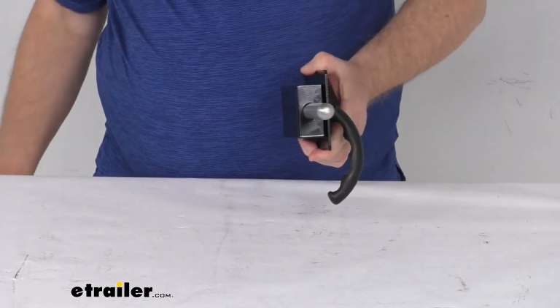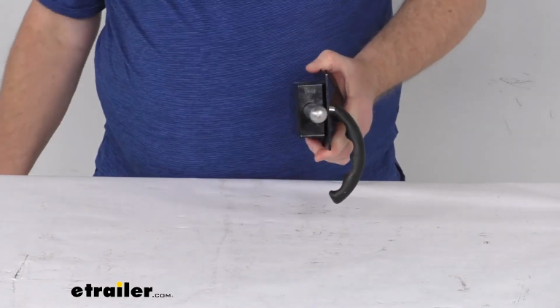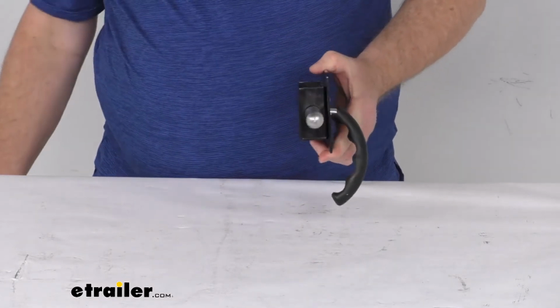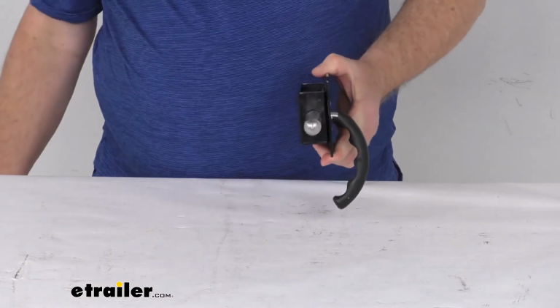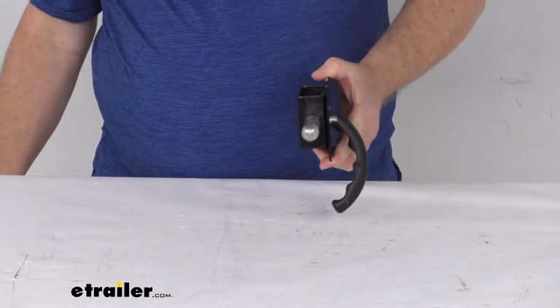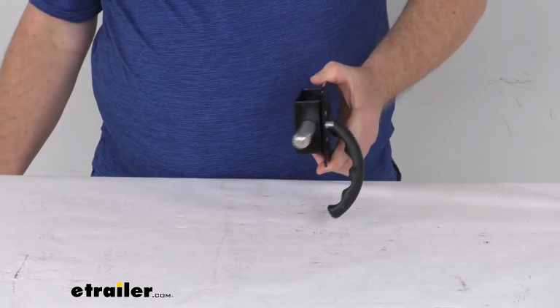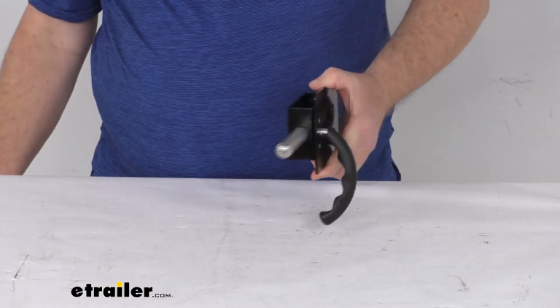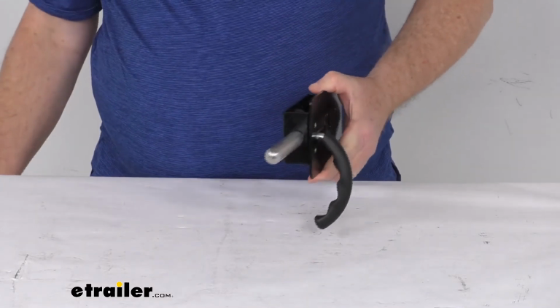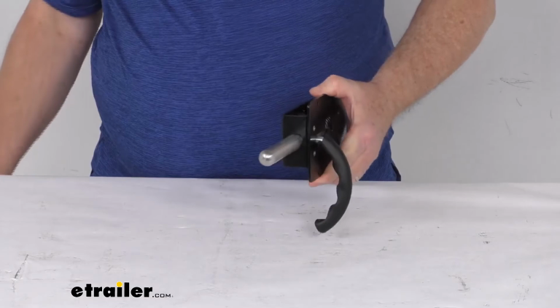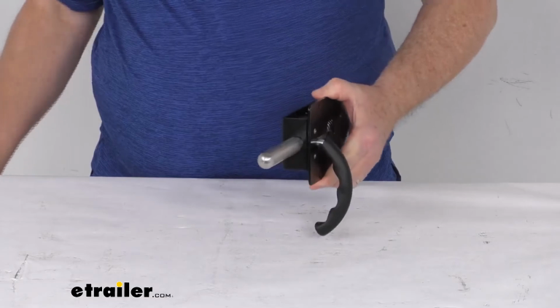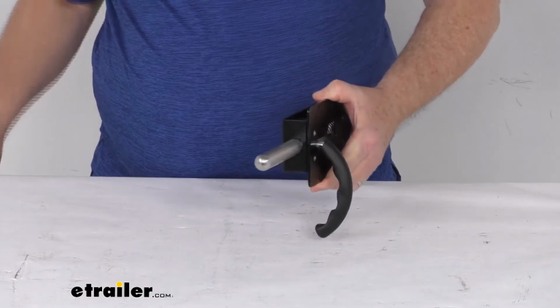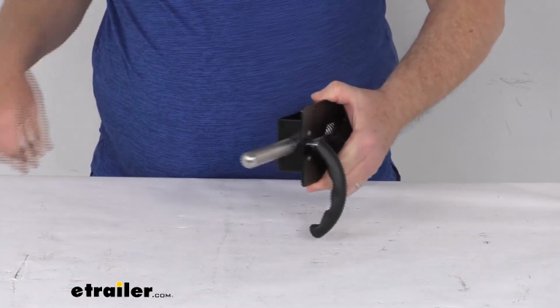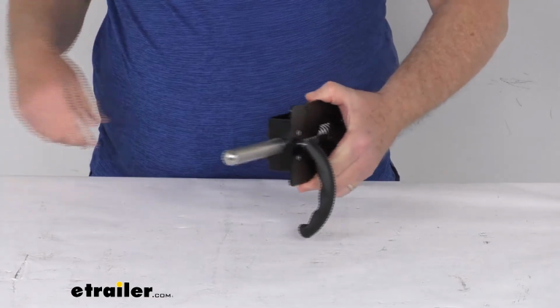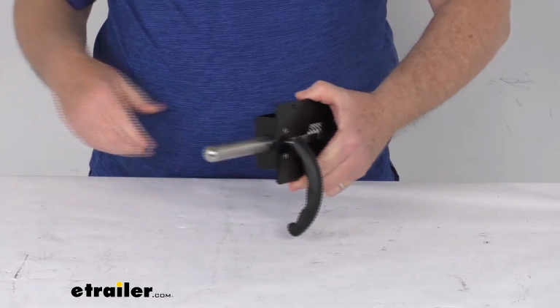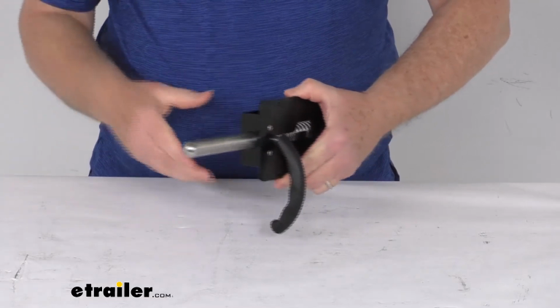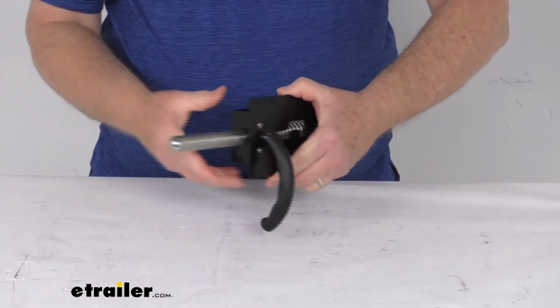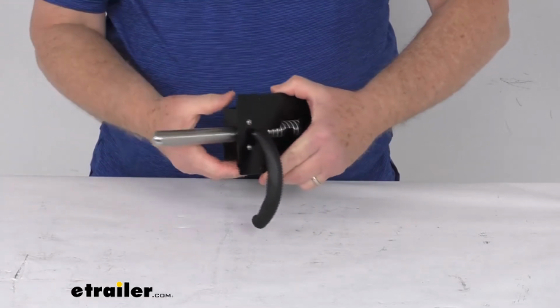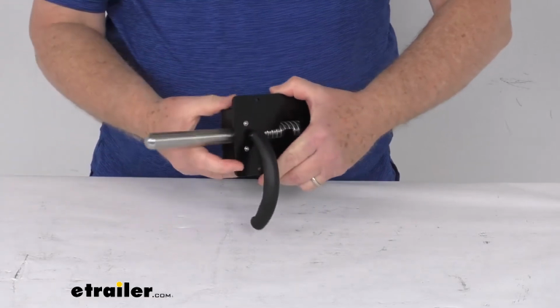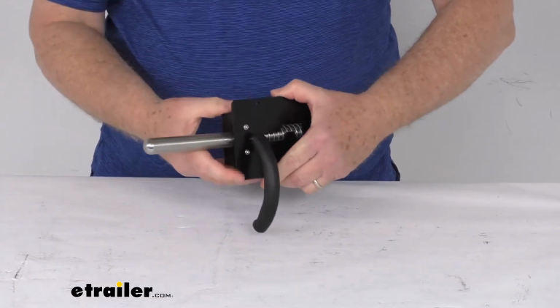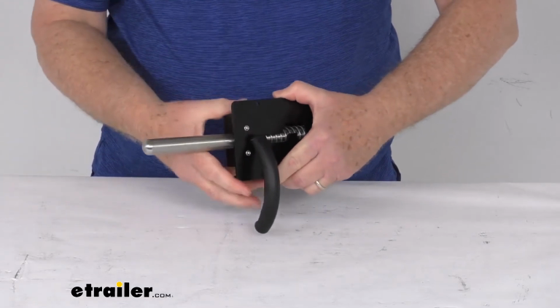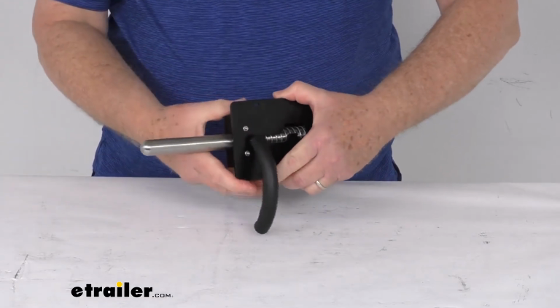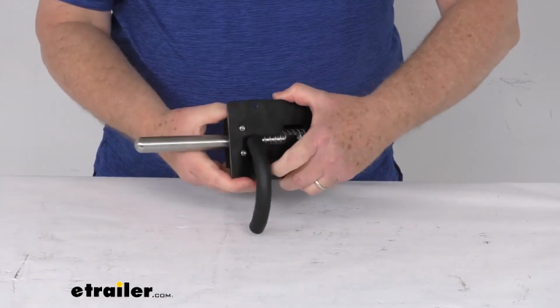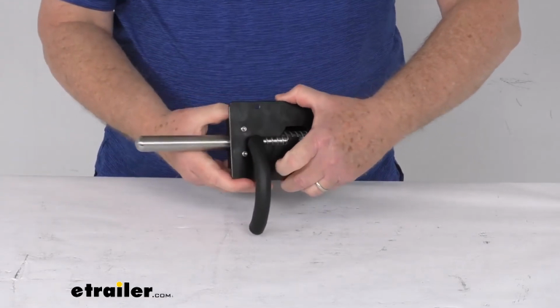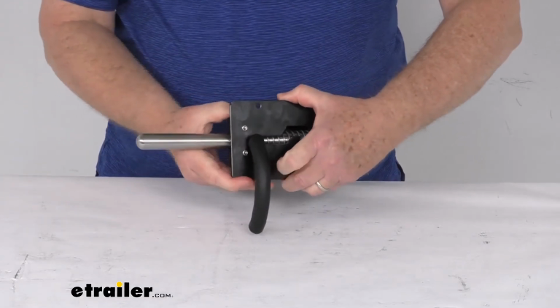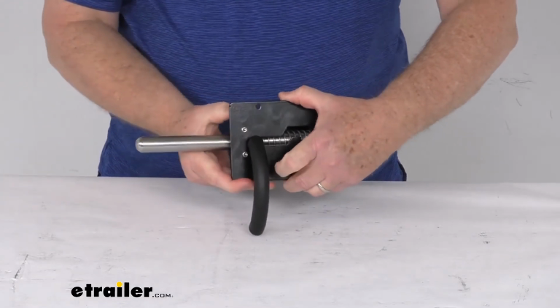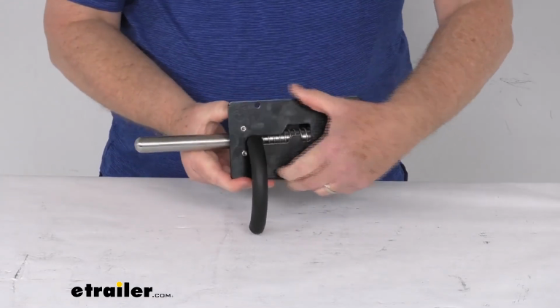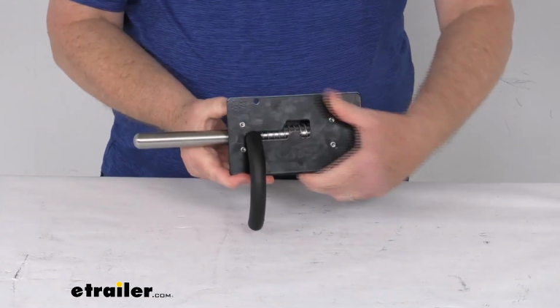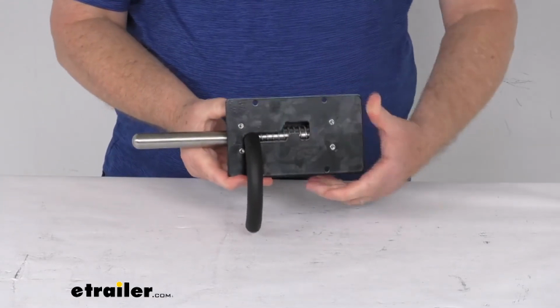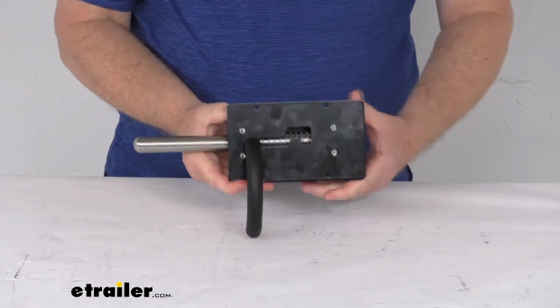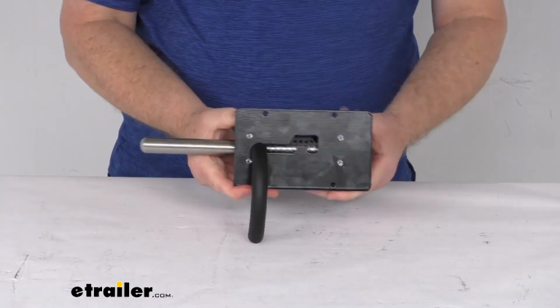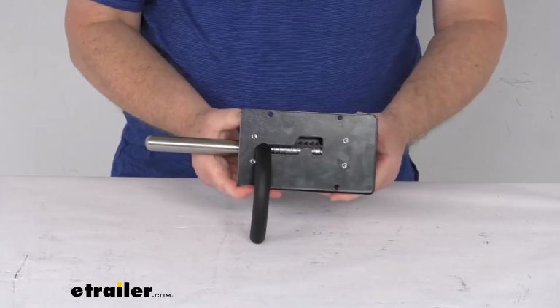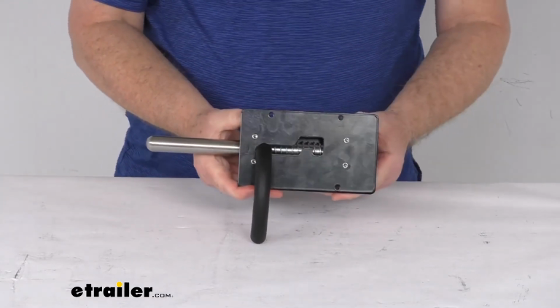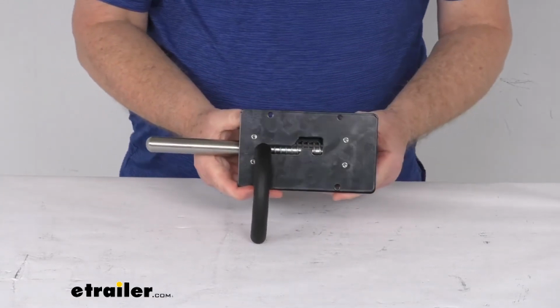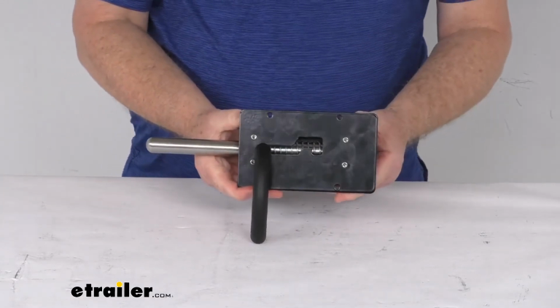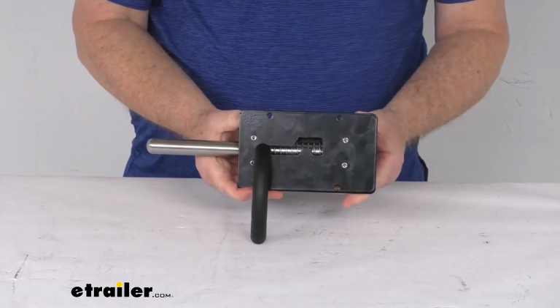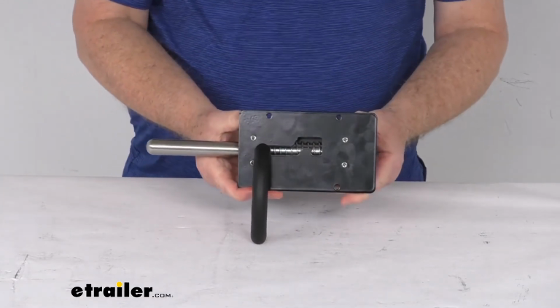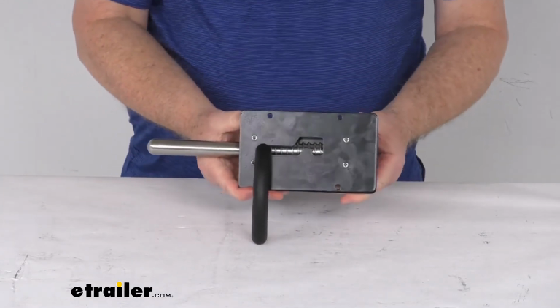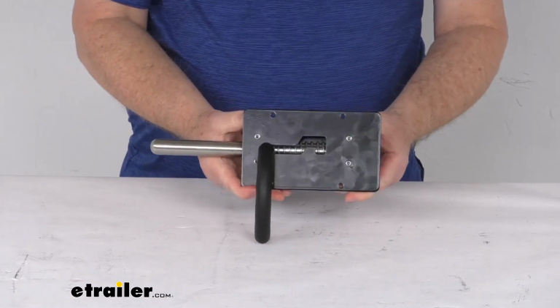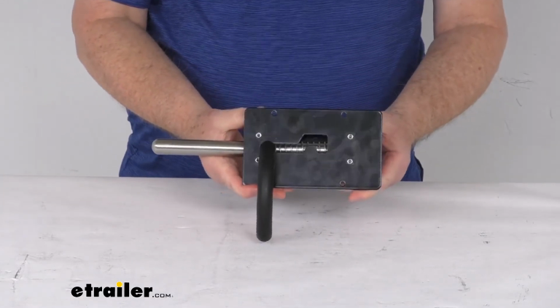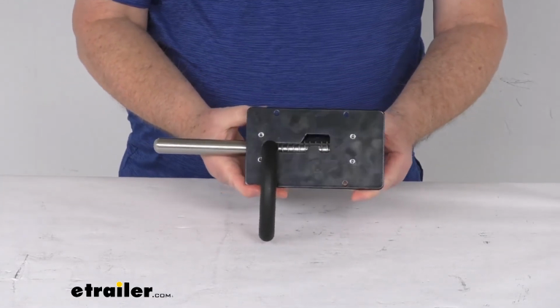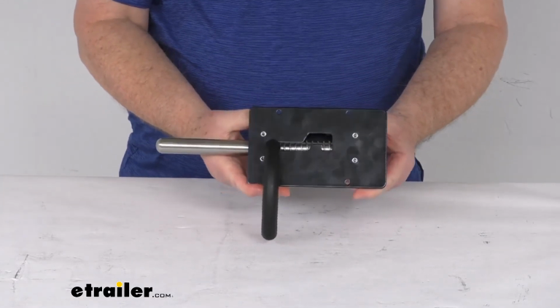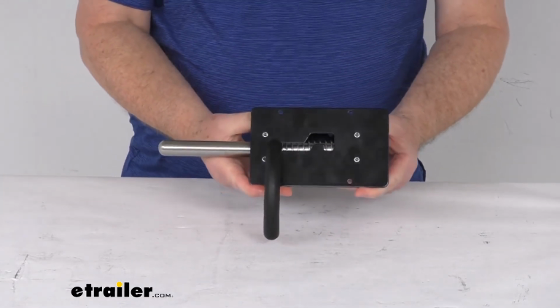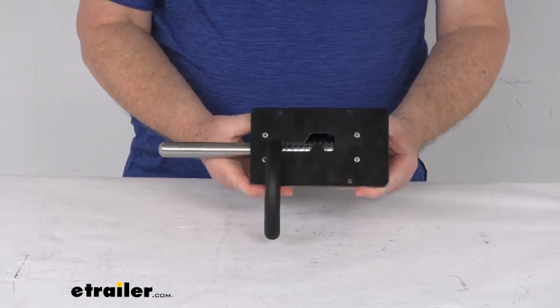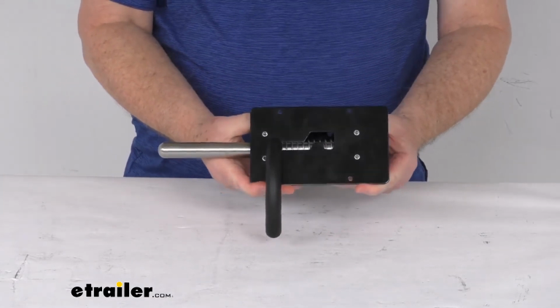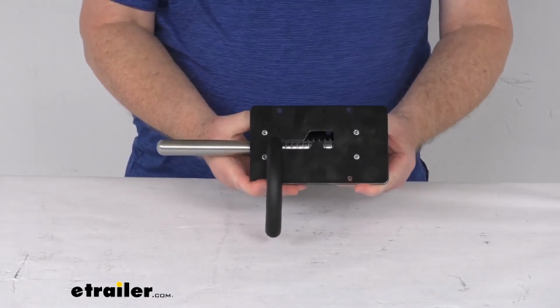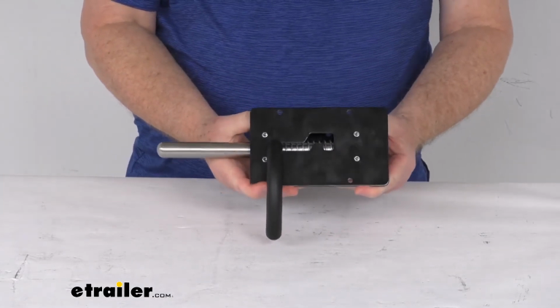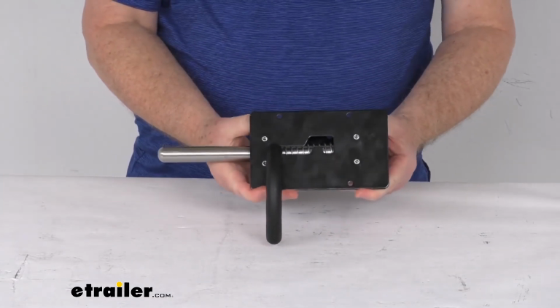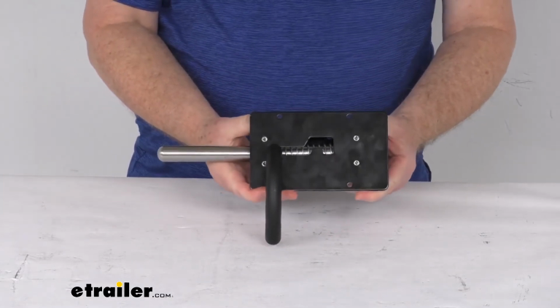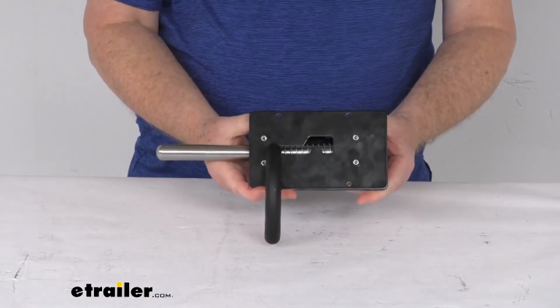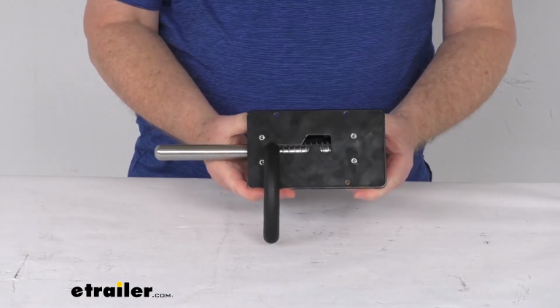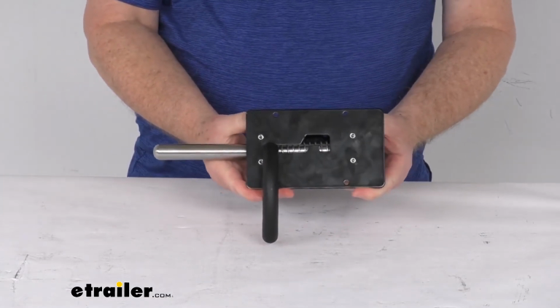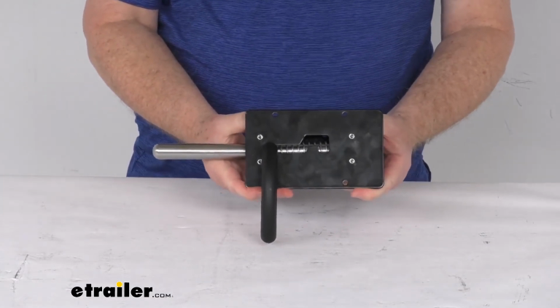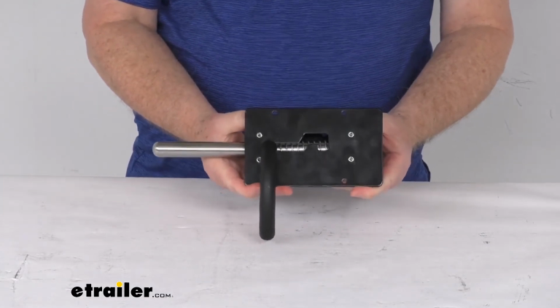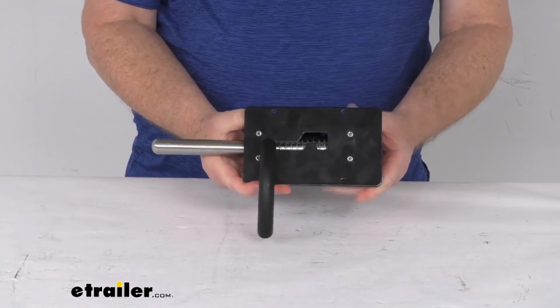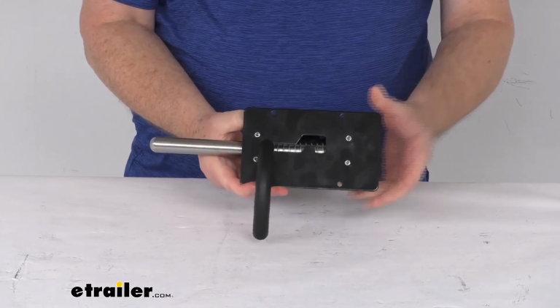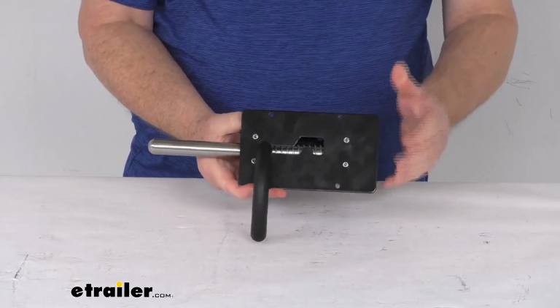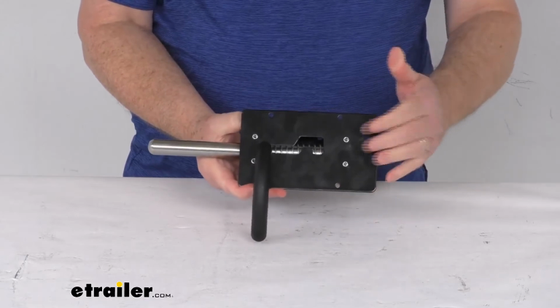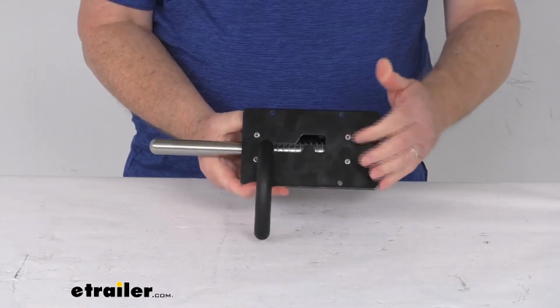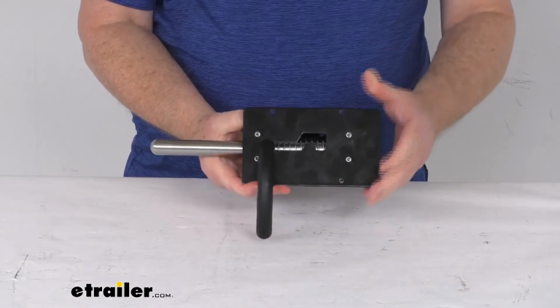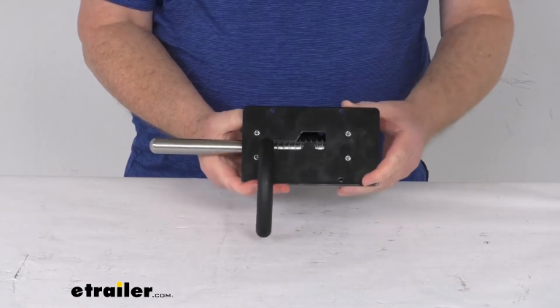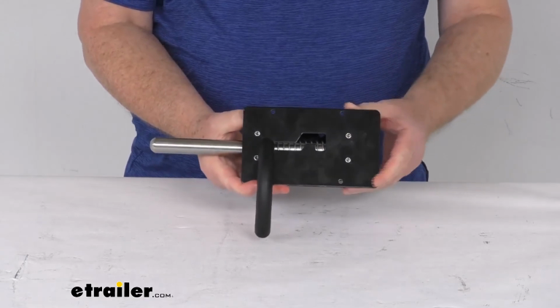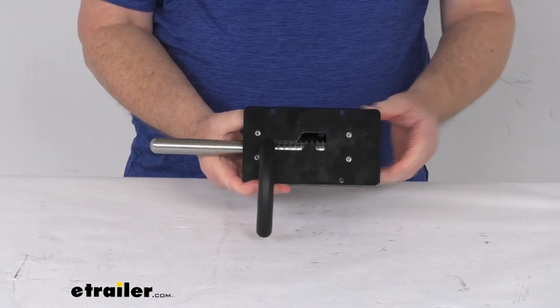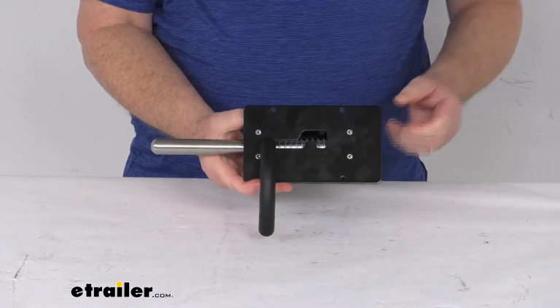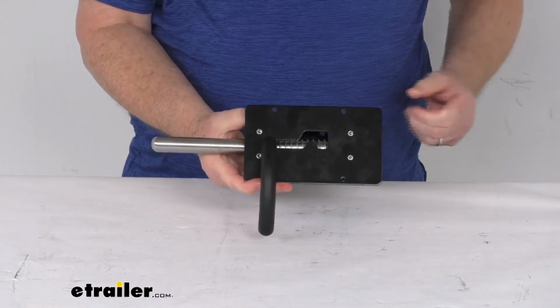That should do it for the review on this Bauer Products left-hand spring-loaded divider latch for horse trailers in the black finish.